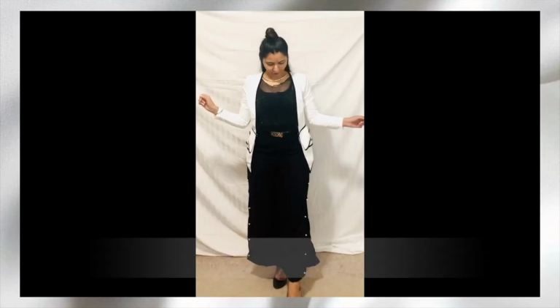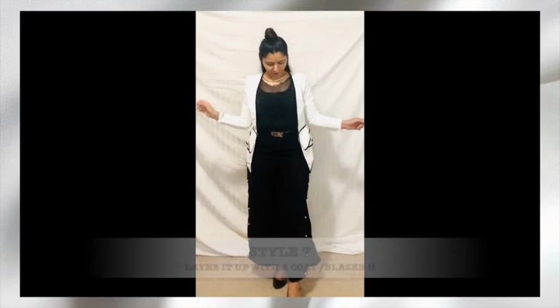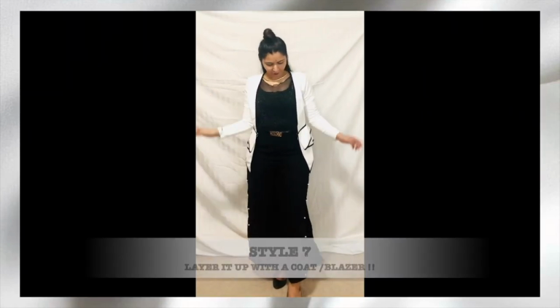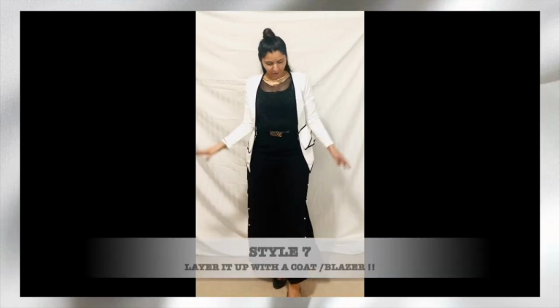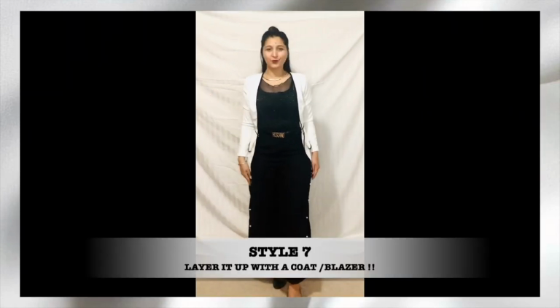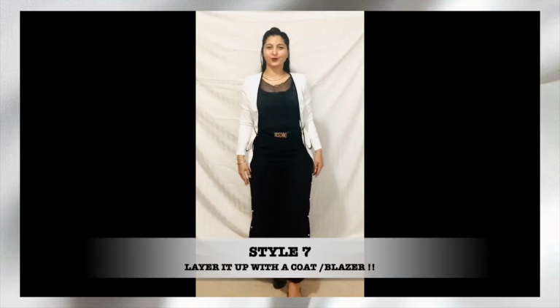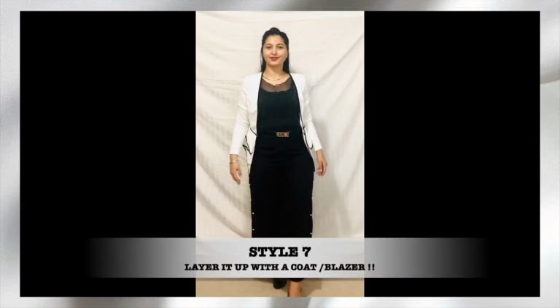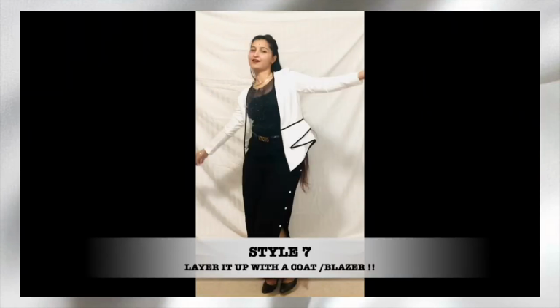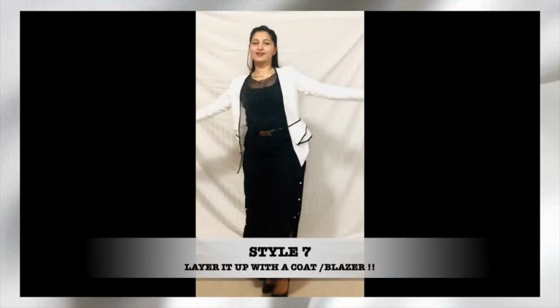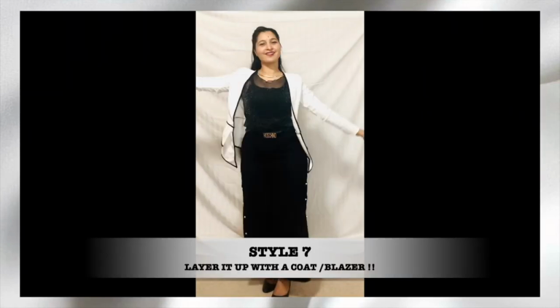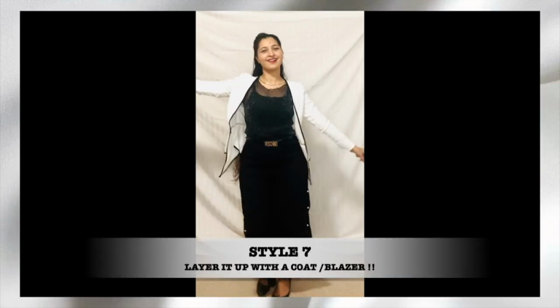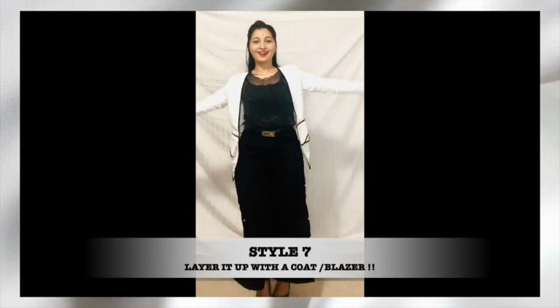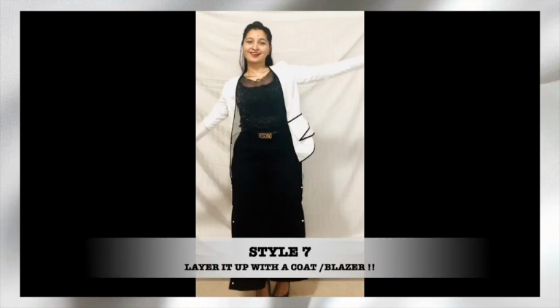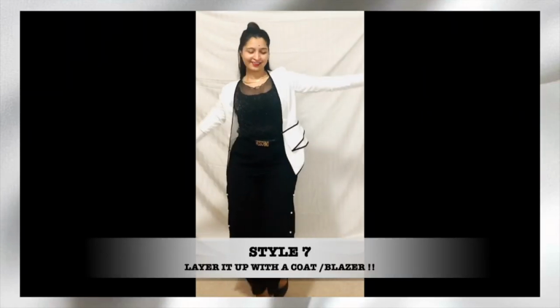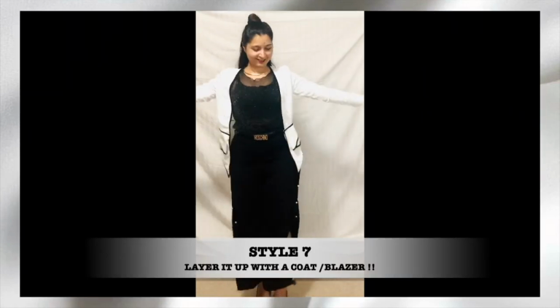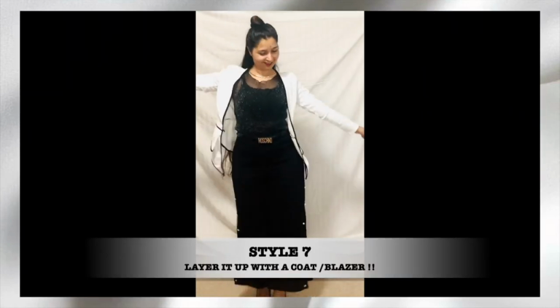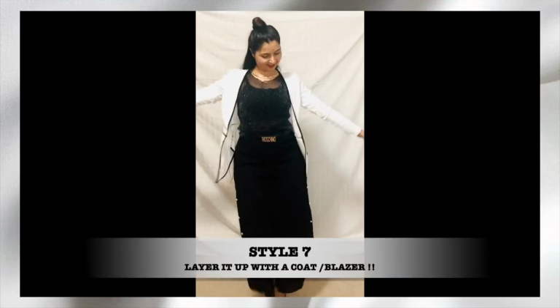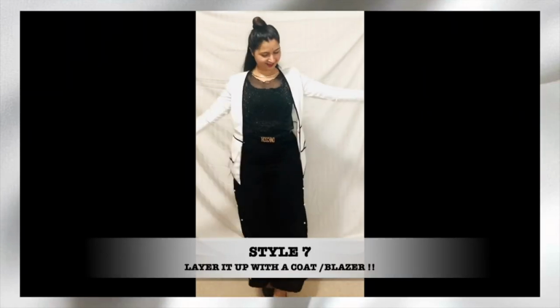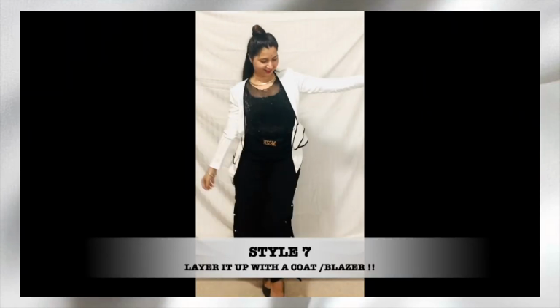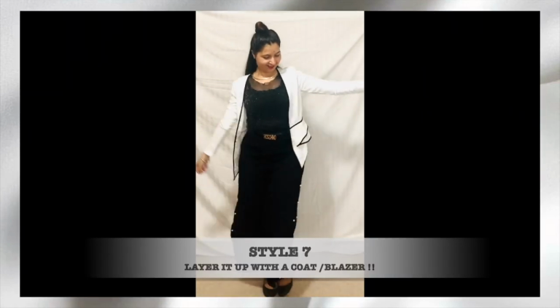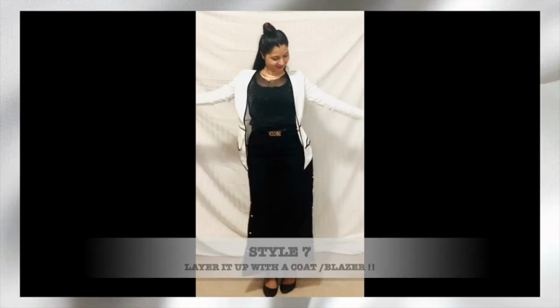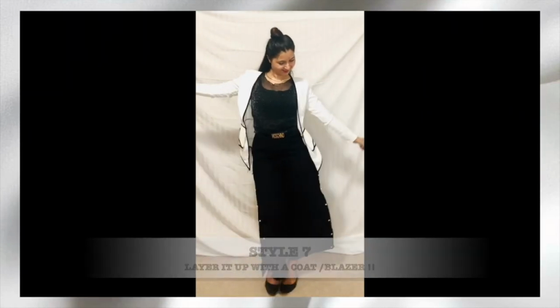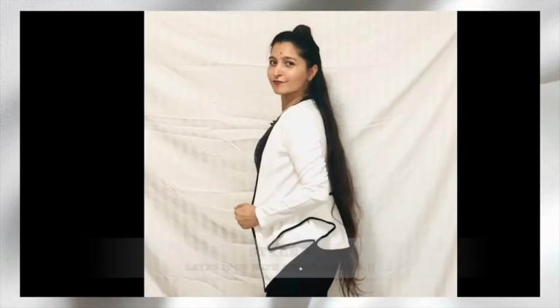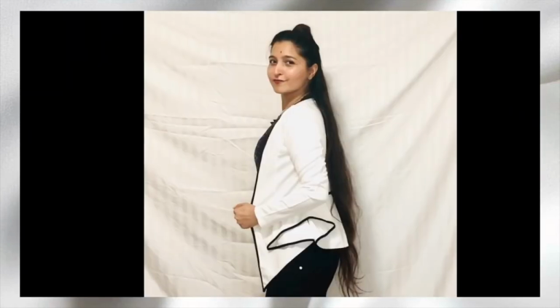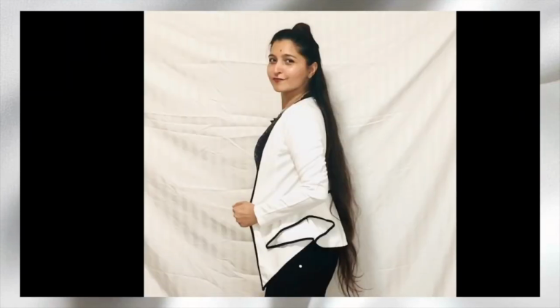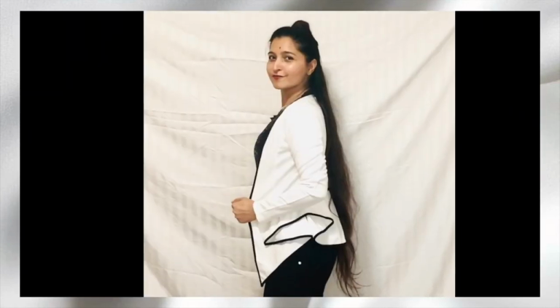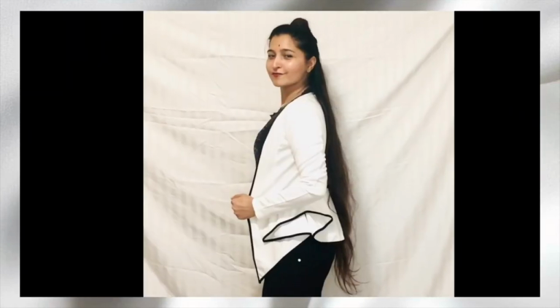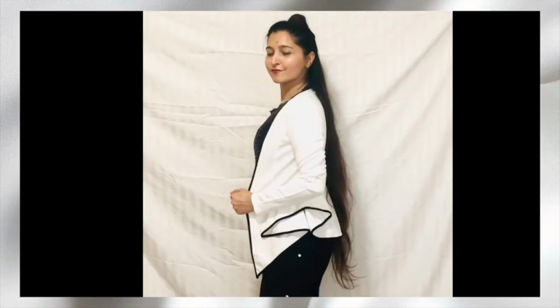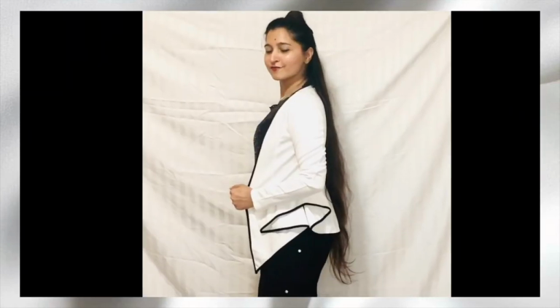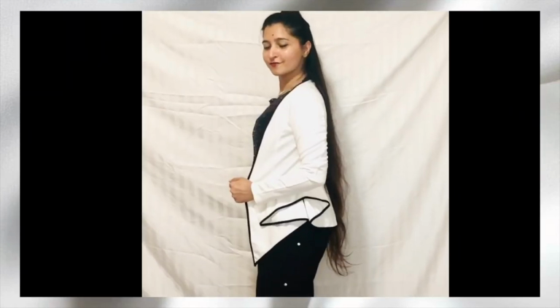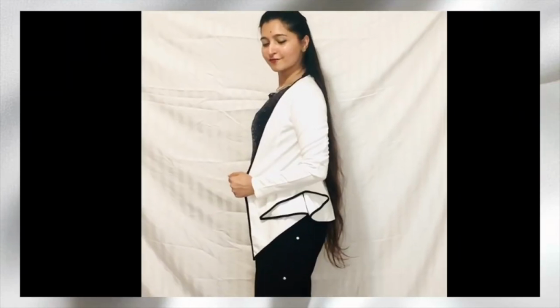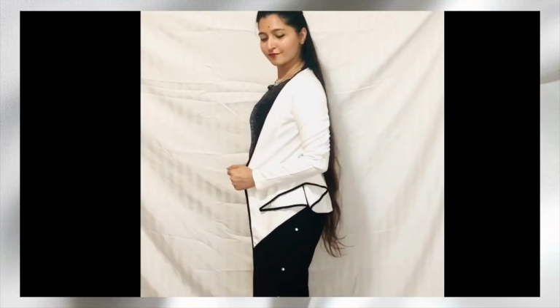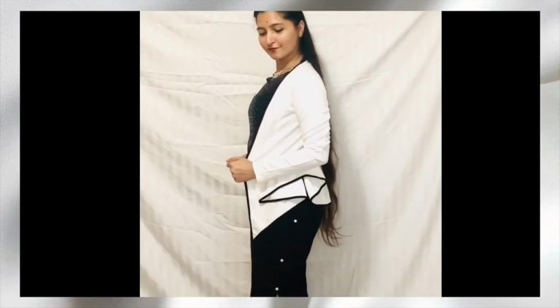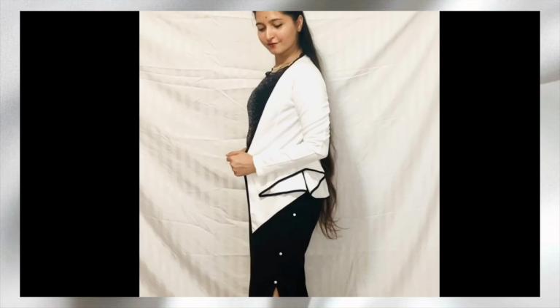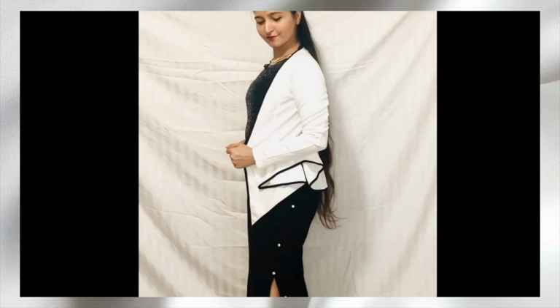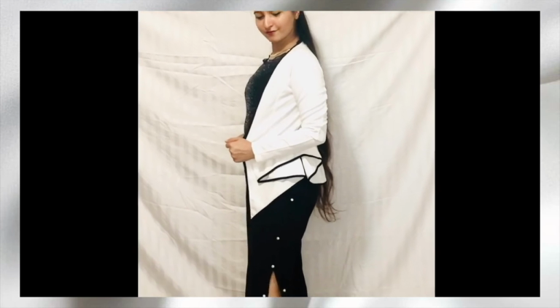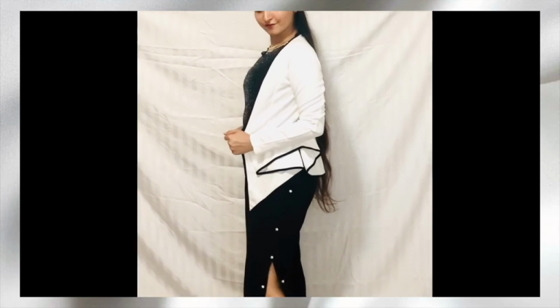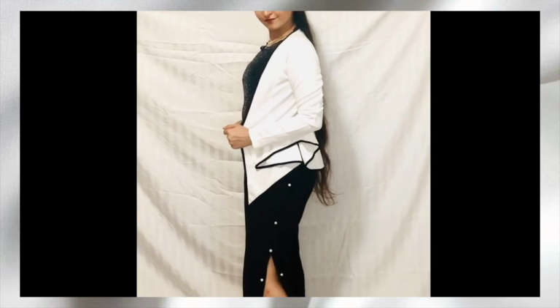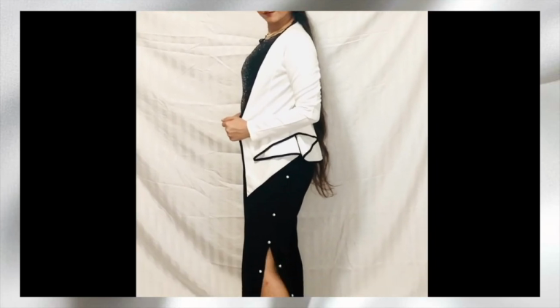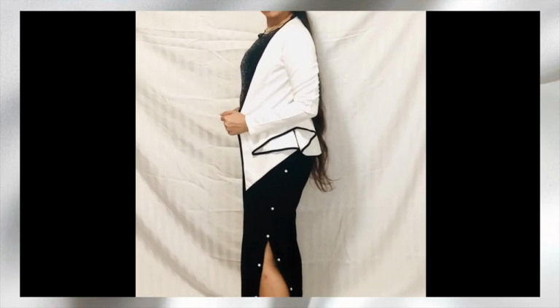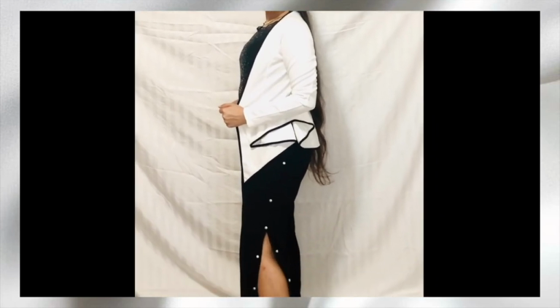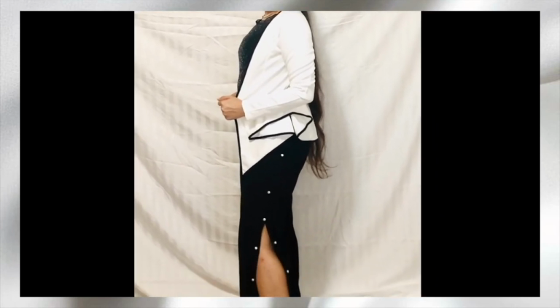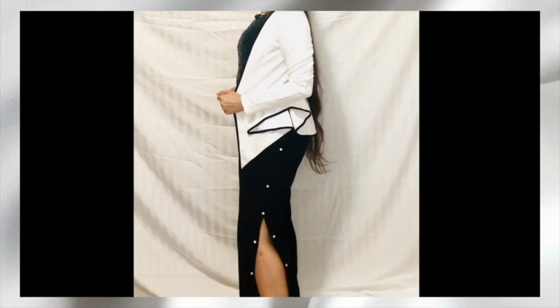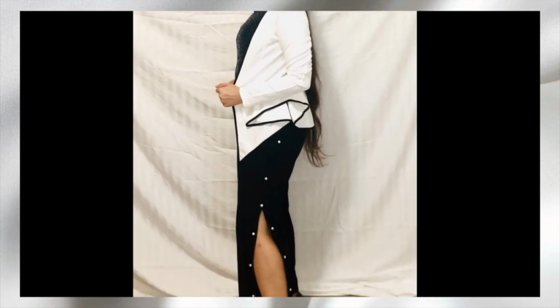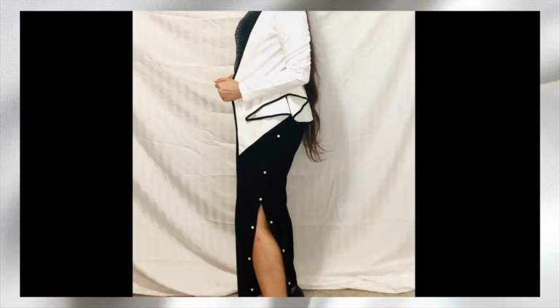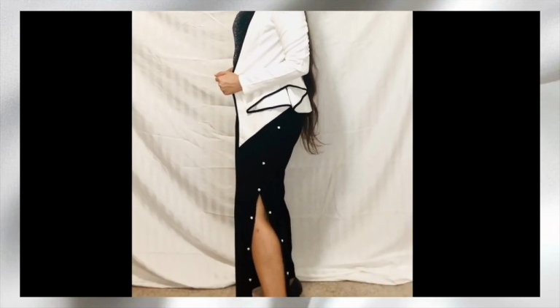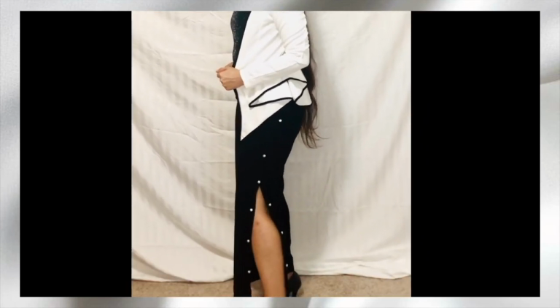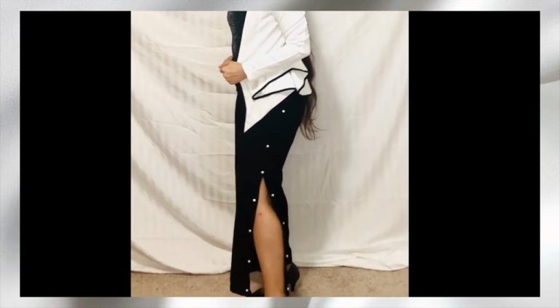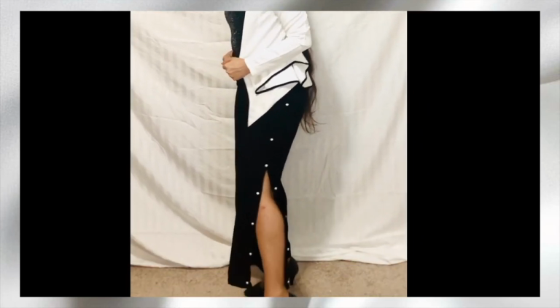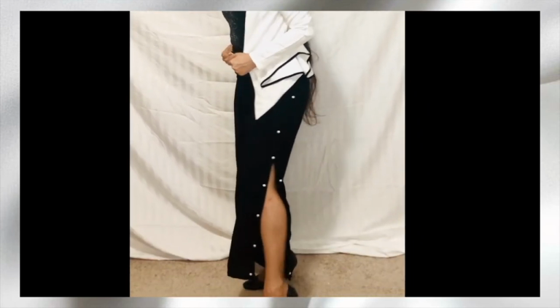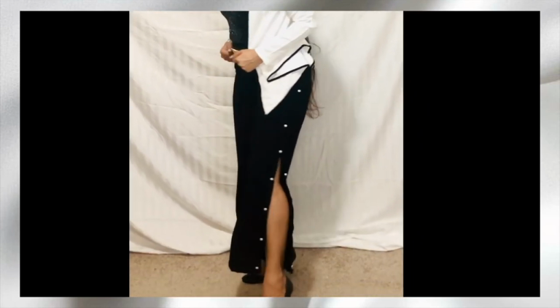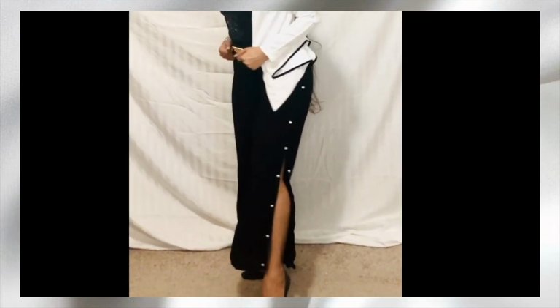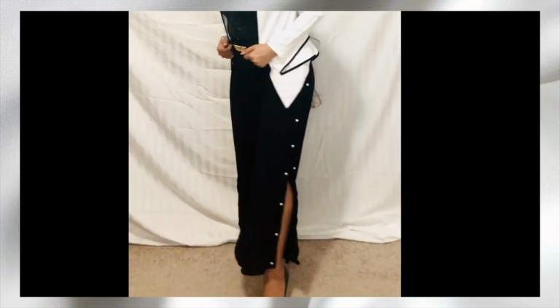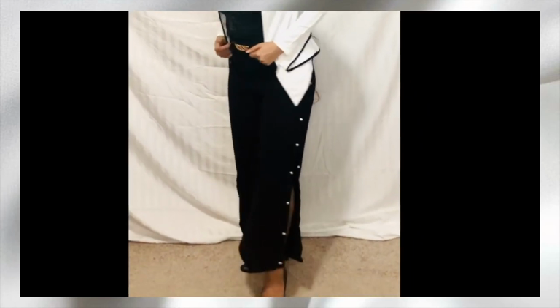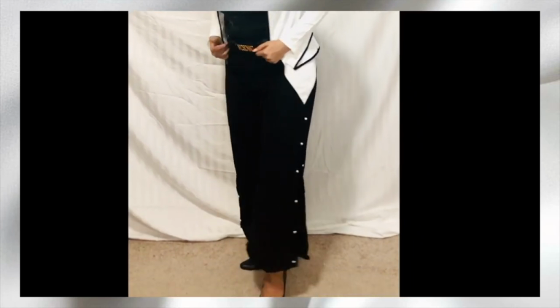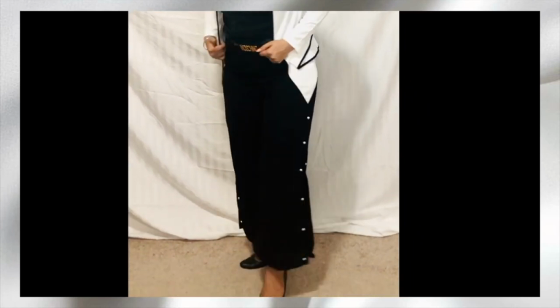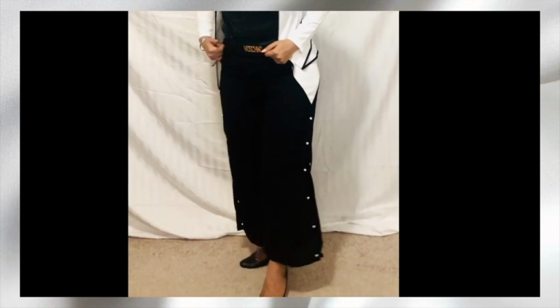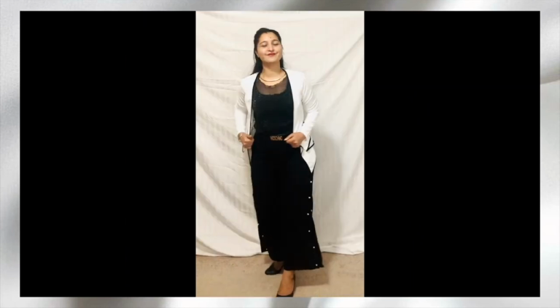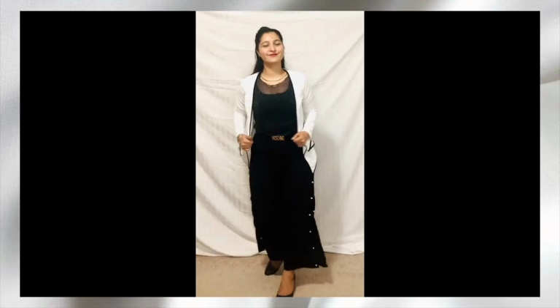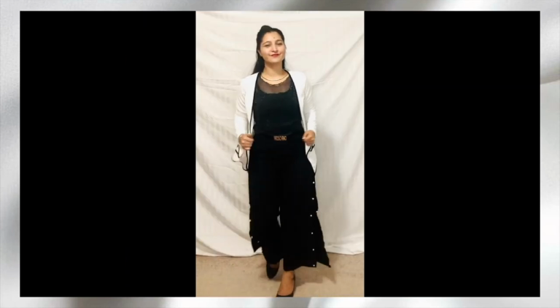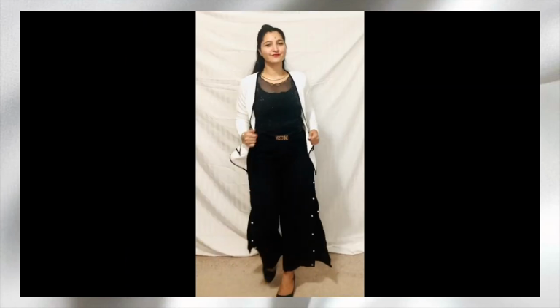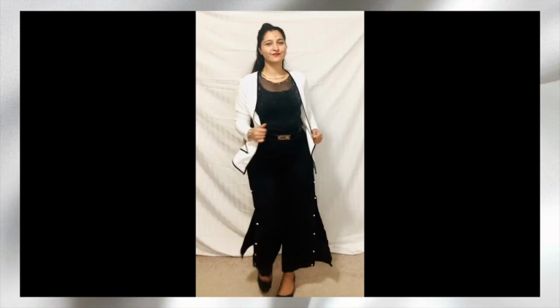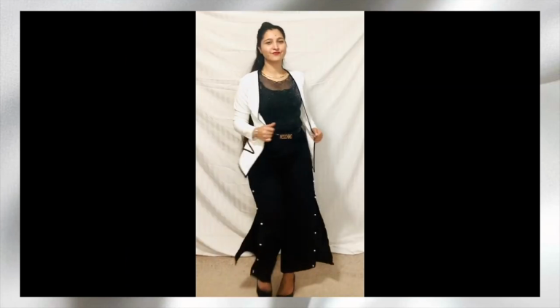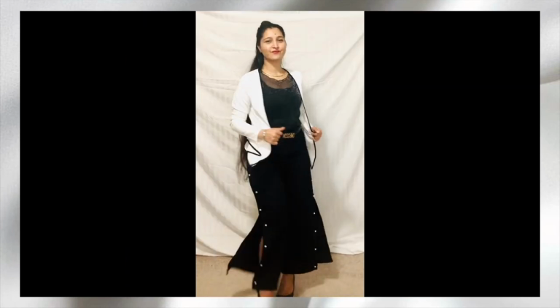The next way to cover it up is using a blazer or a coat. Here I'm wearing a peplum coat over the top.